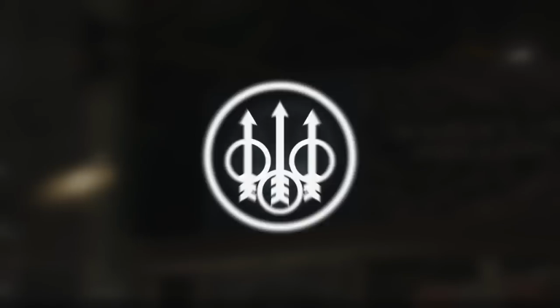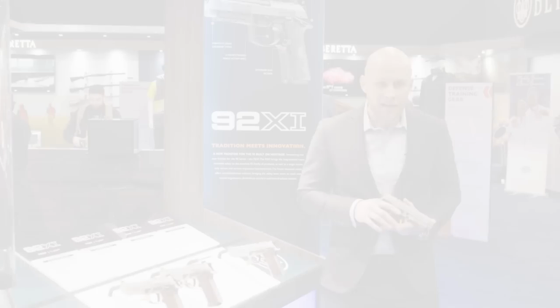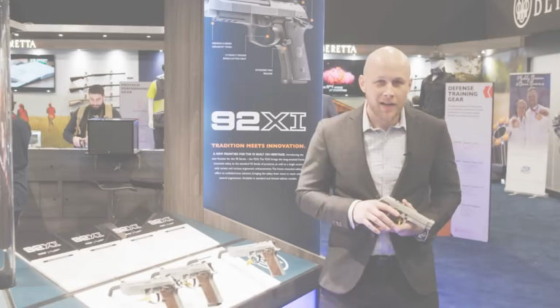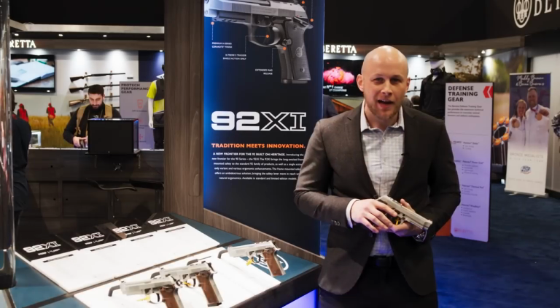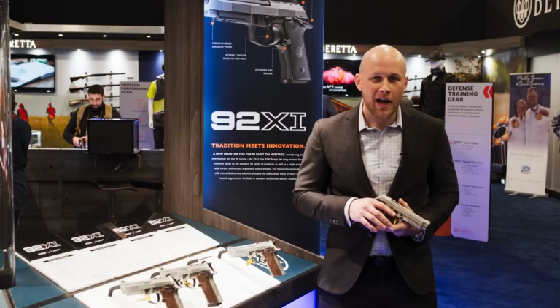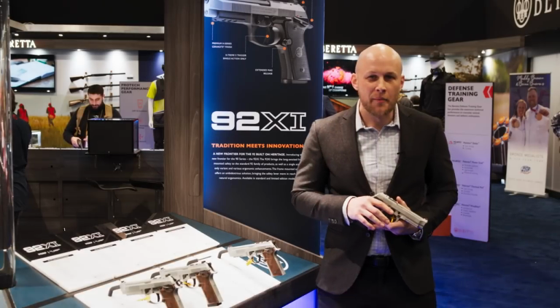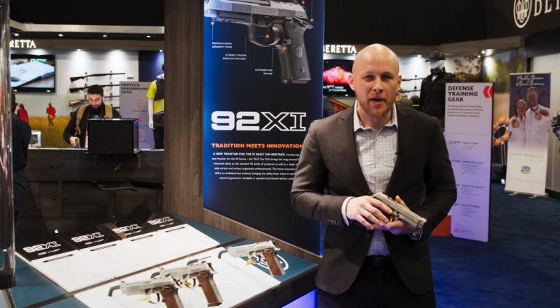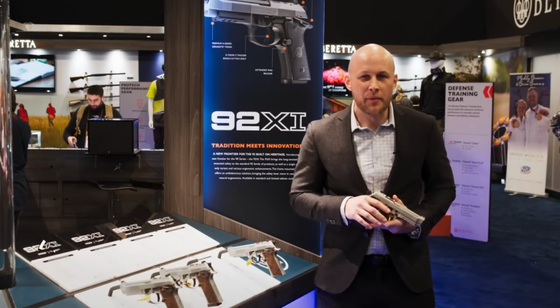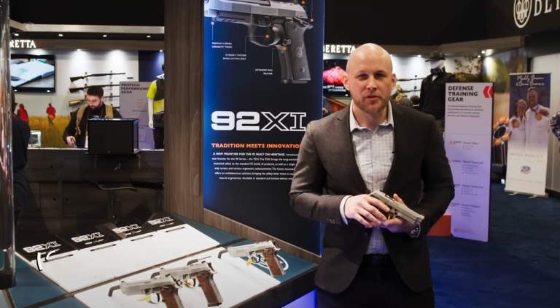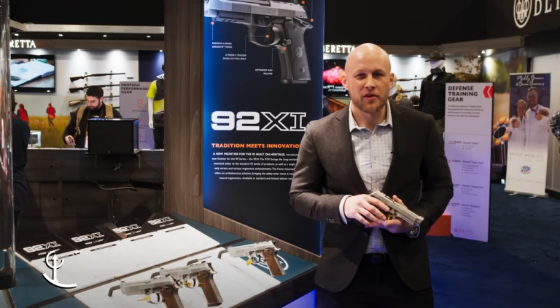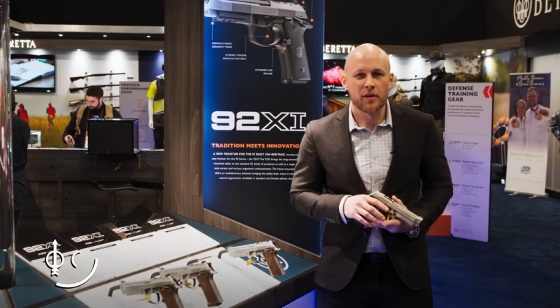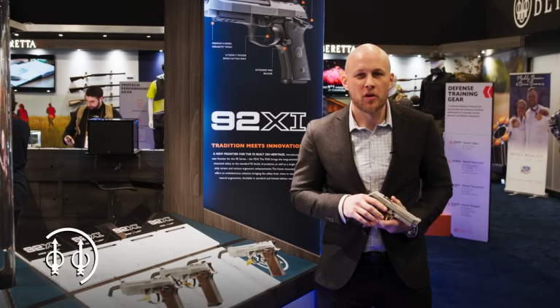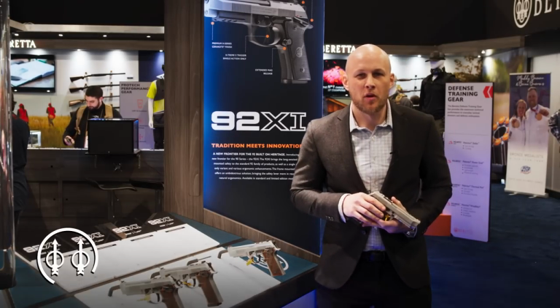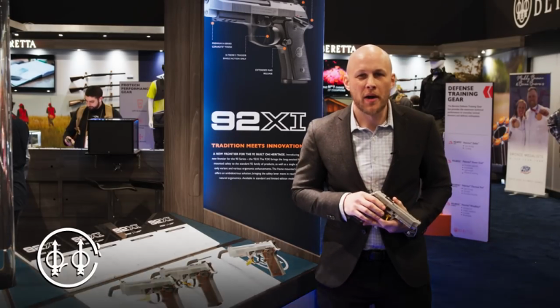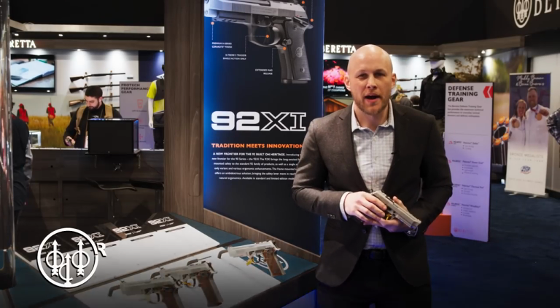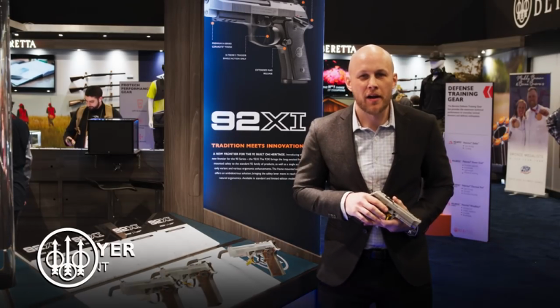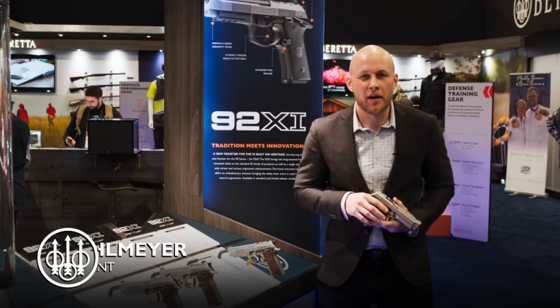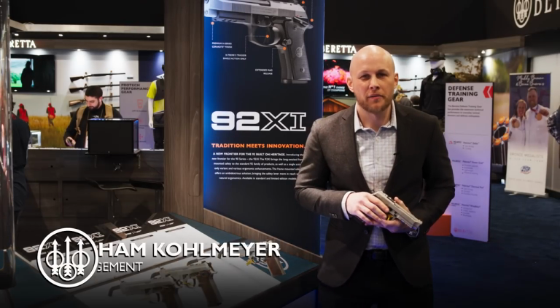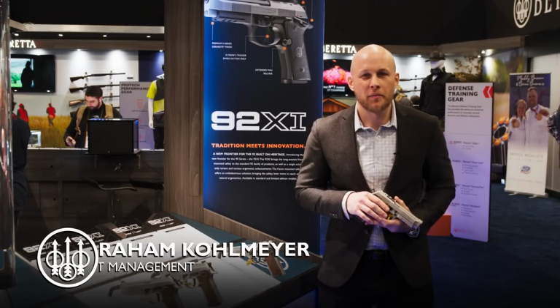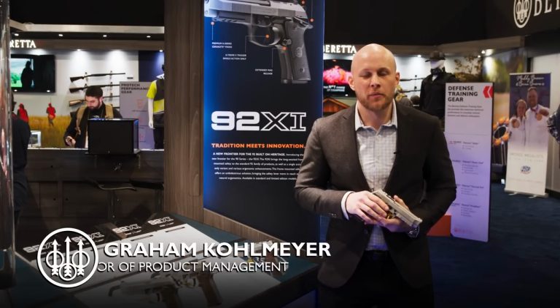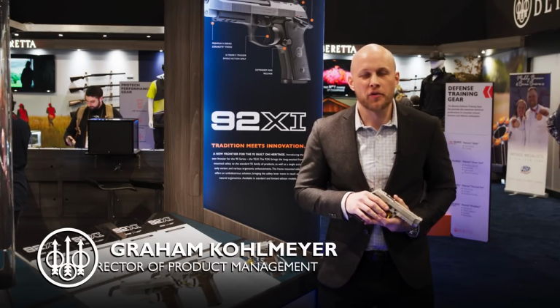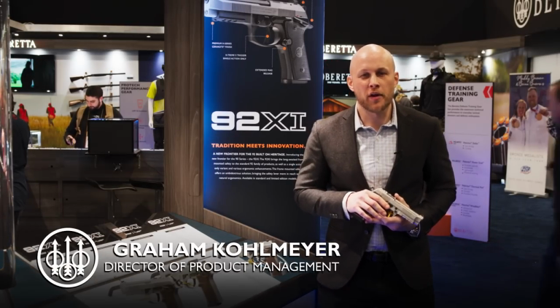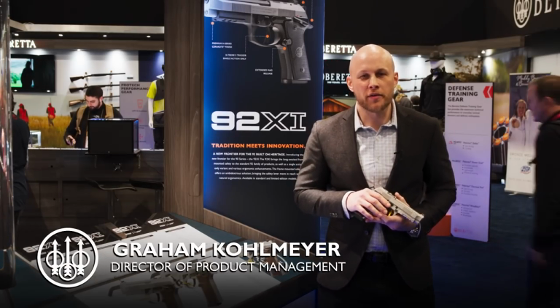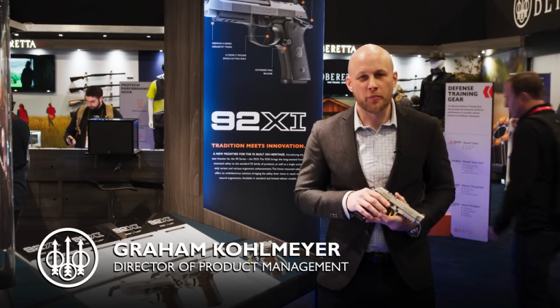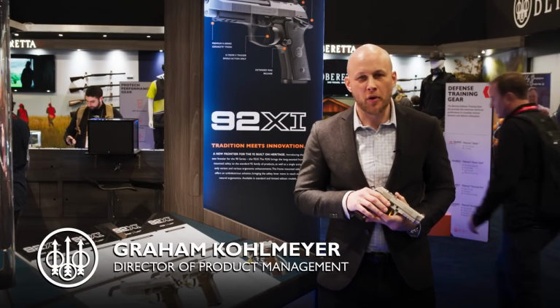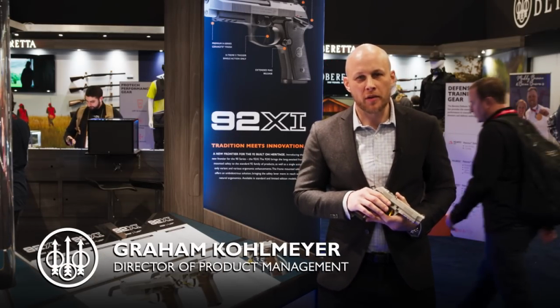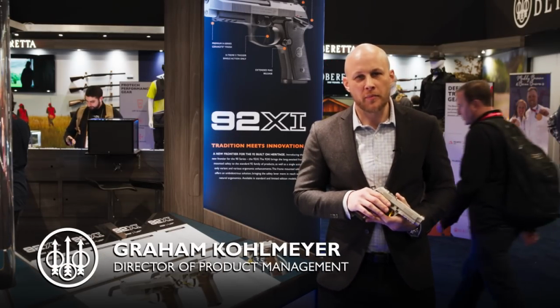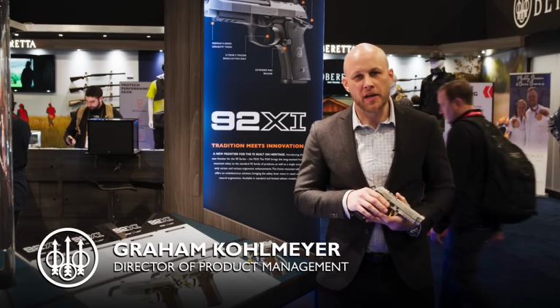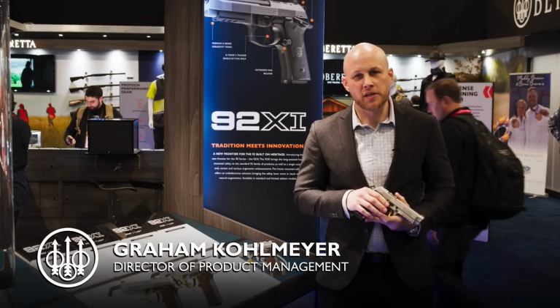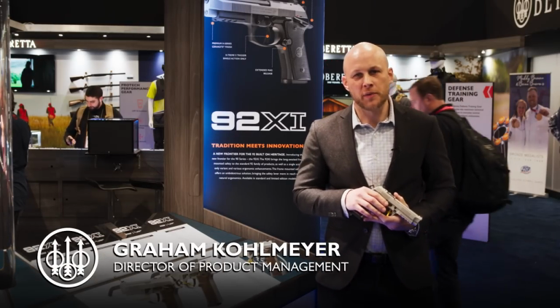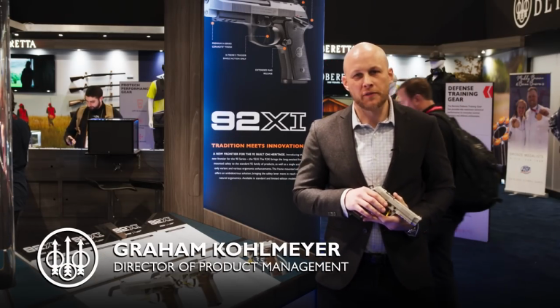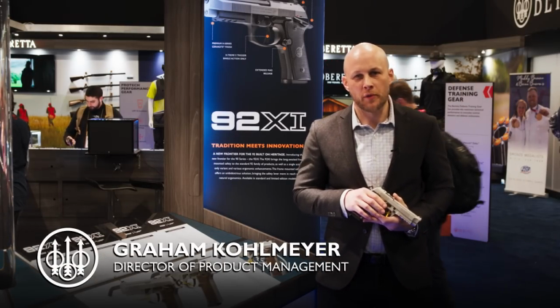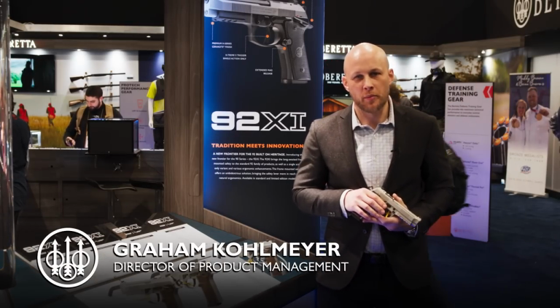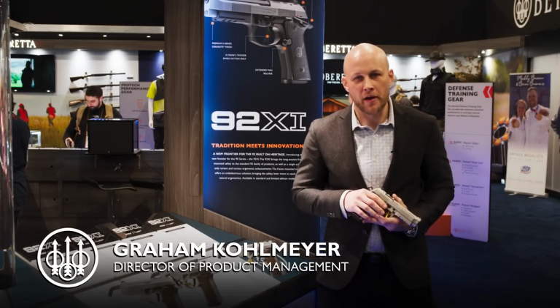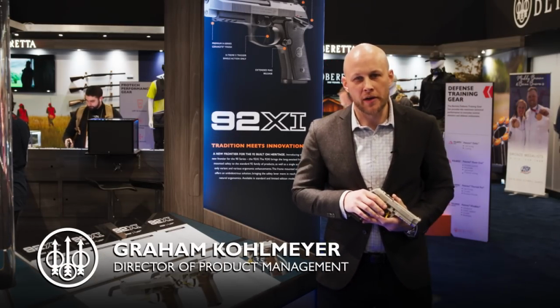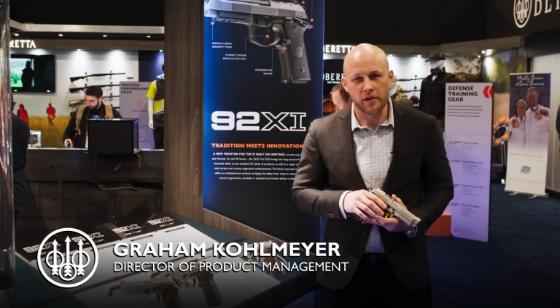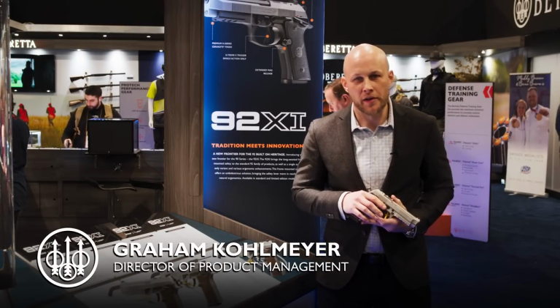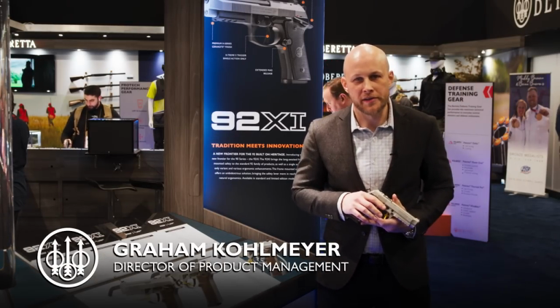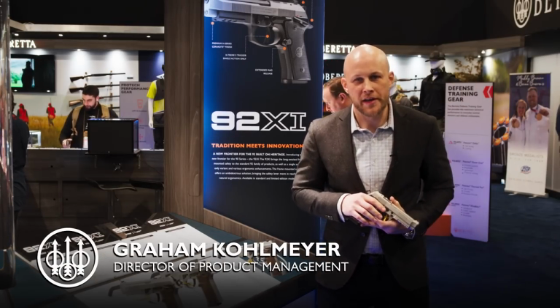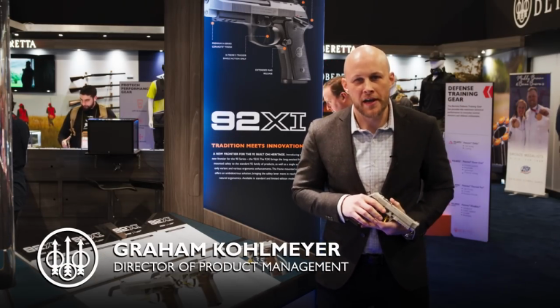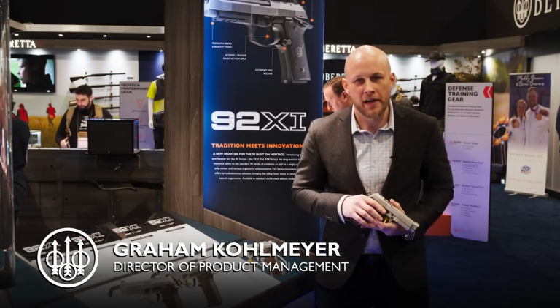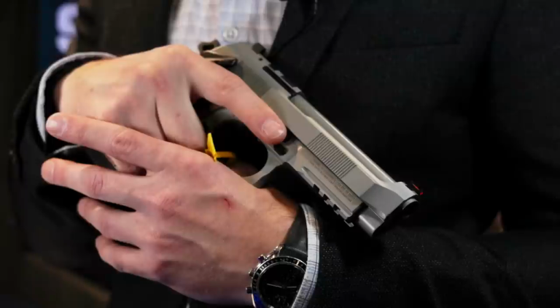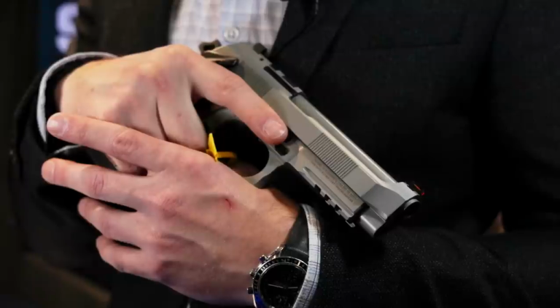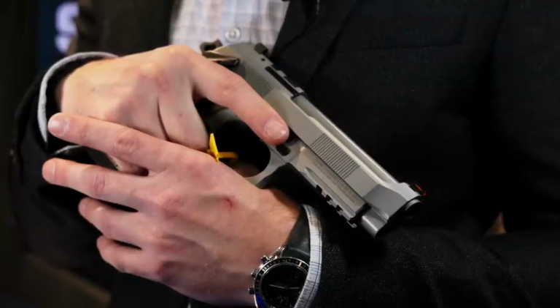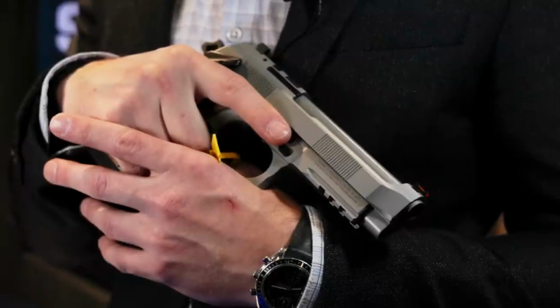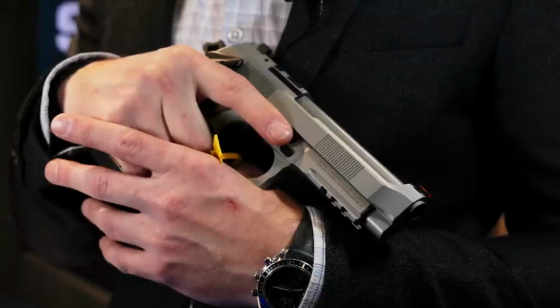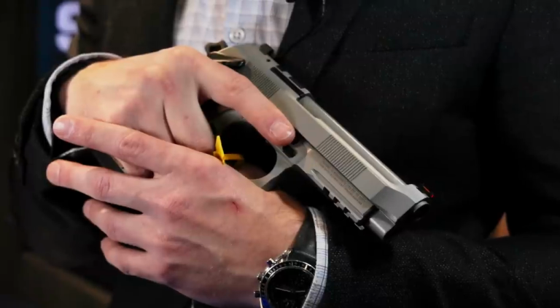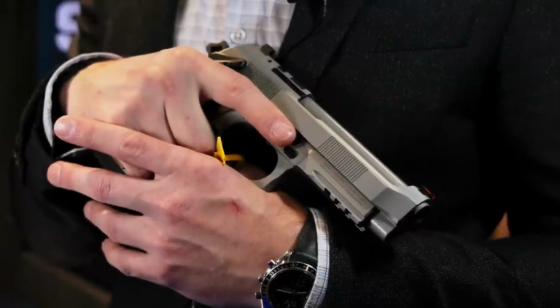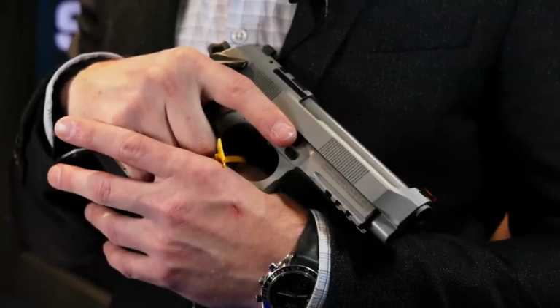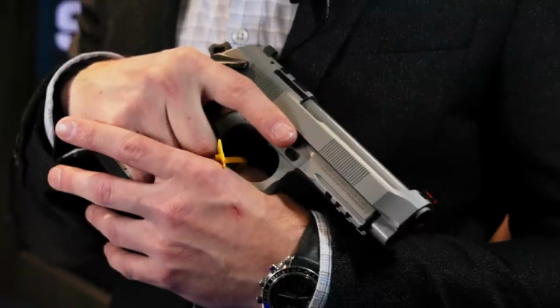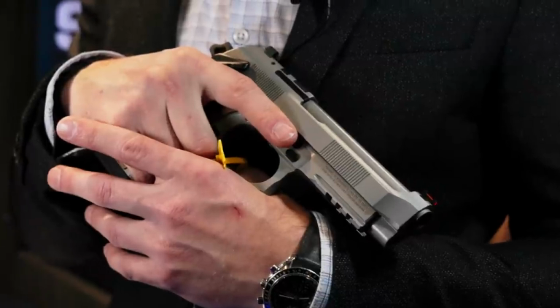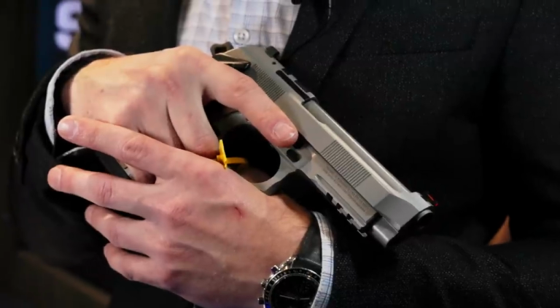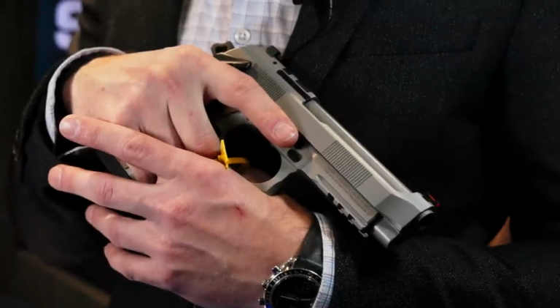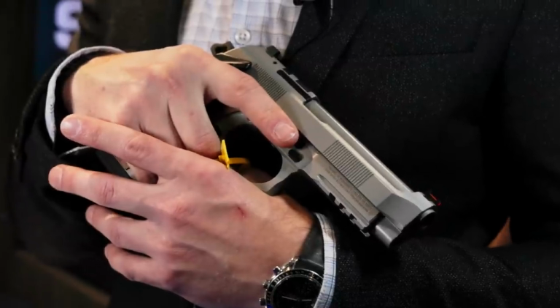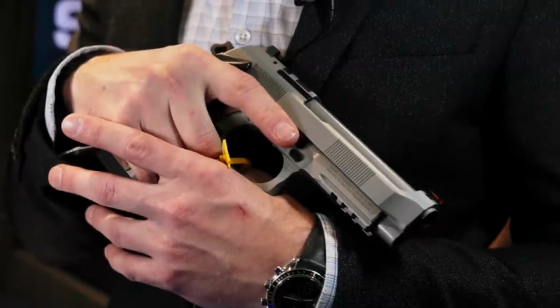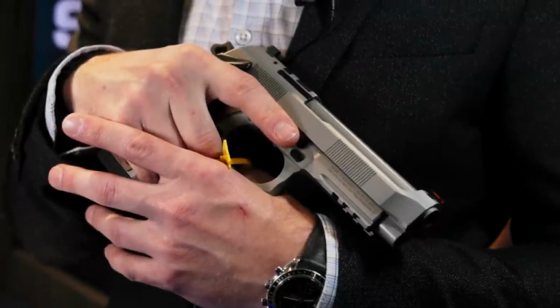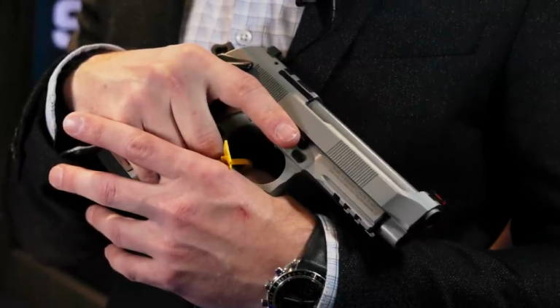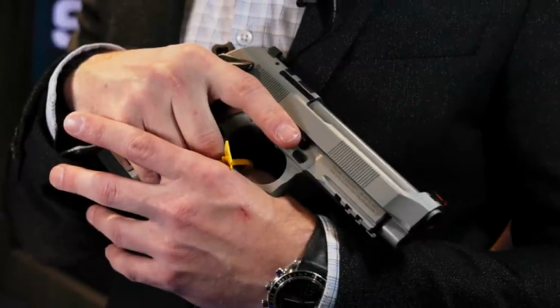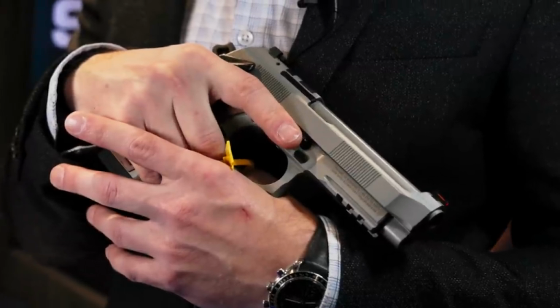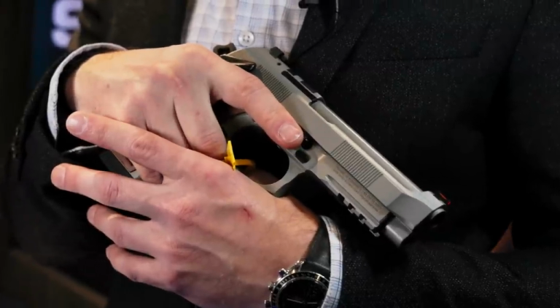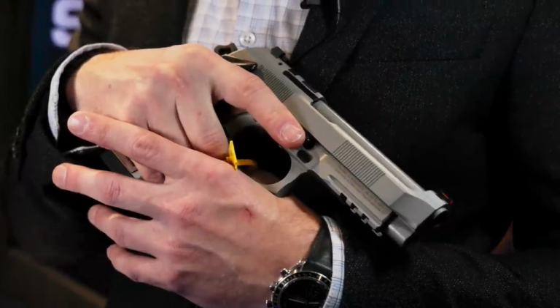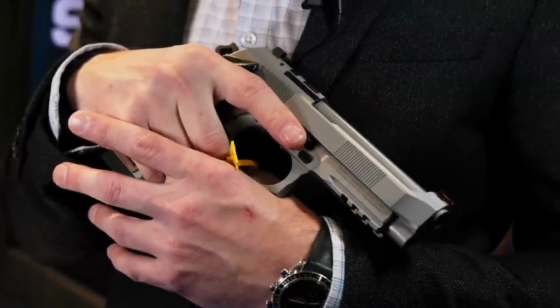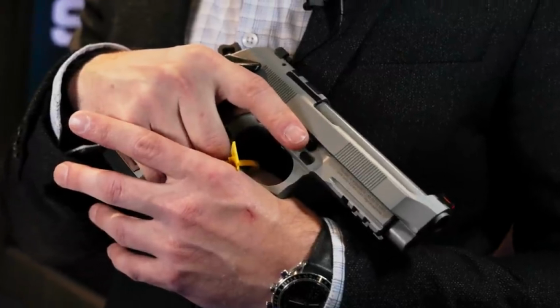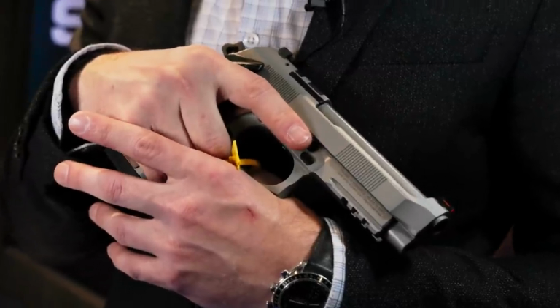Hi, my name is Graham Kohlmeyer. I'm the Director of Product Management for Beretta USA. I'm introducing today the 92xi.